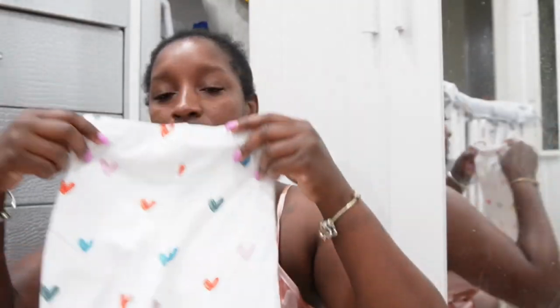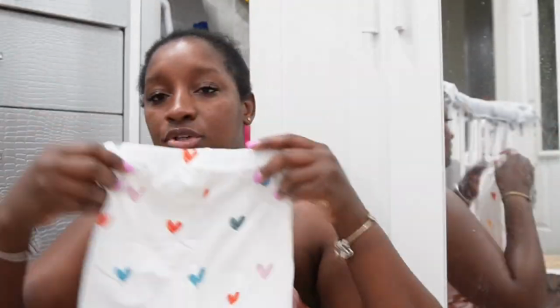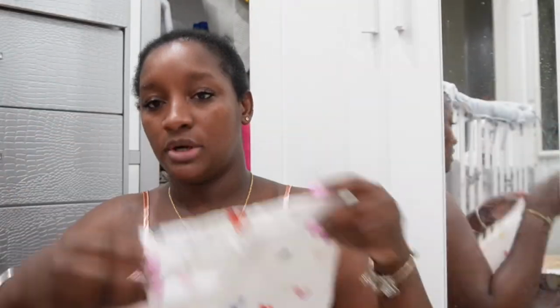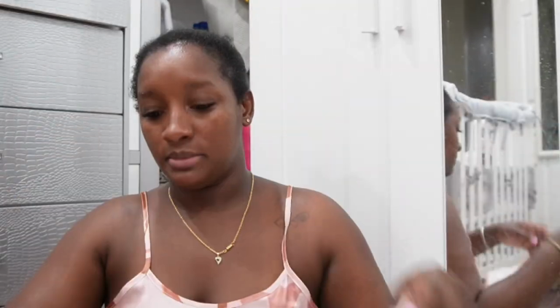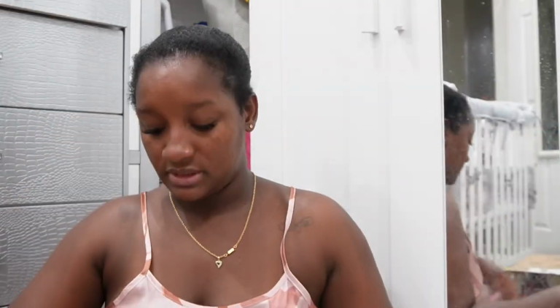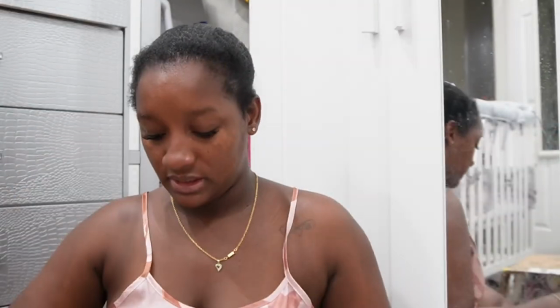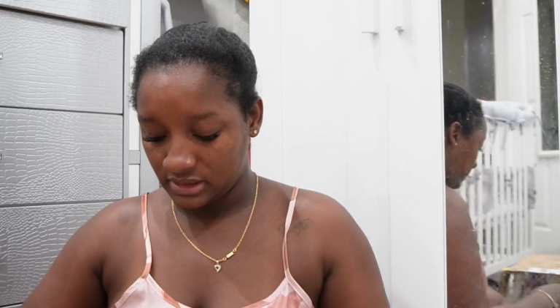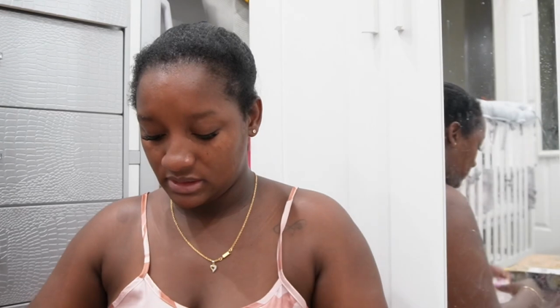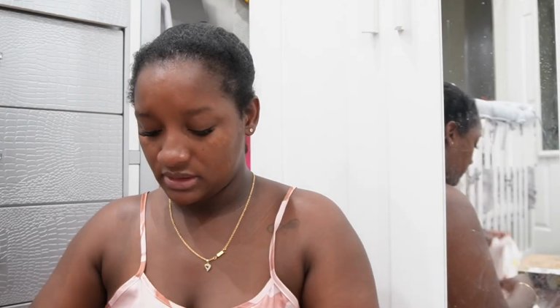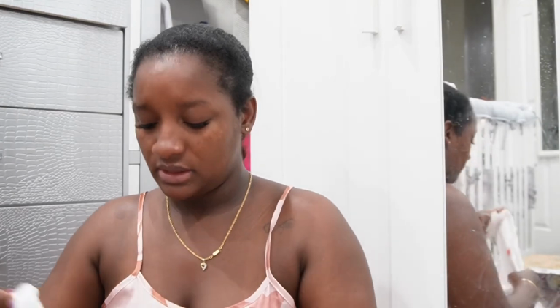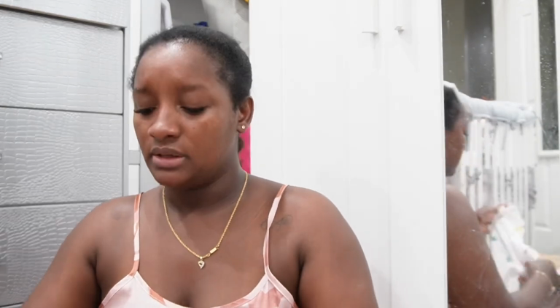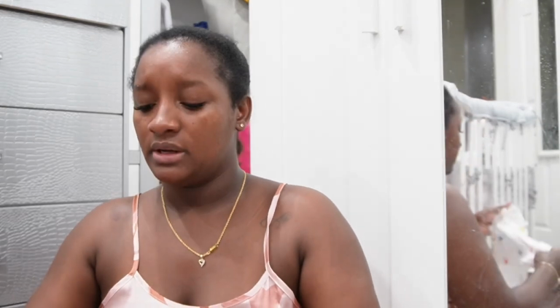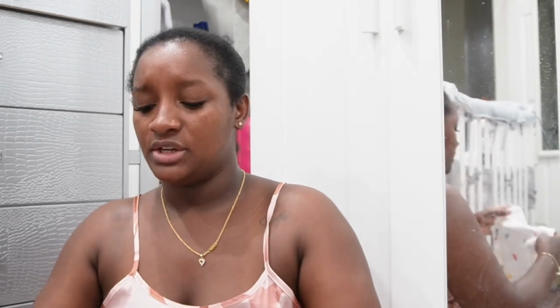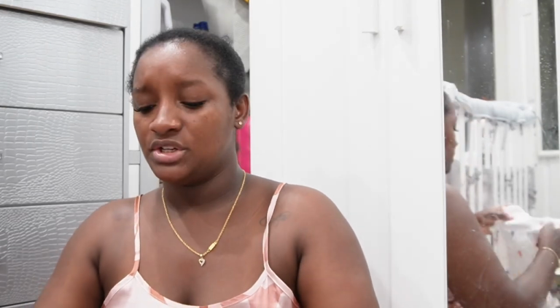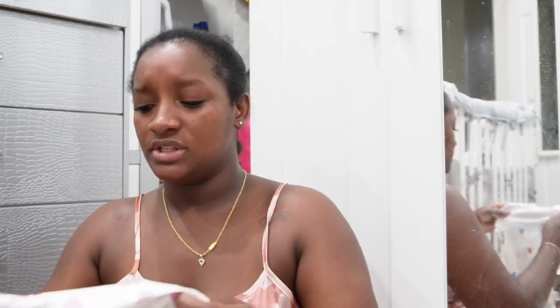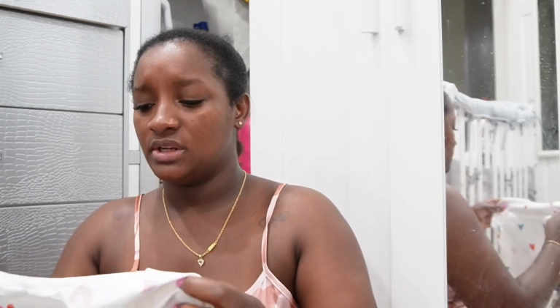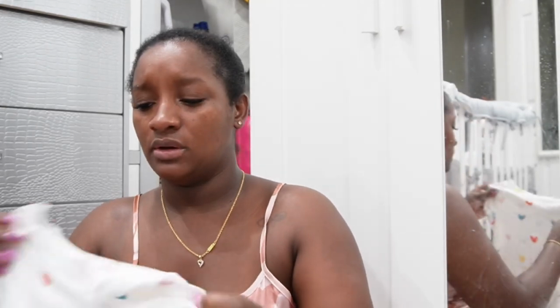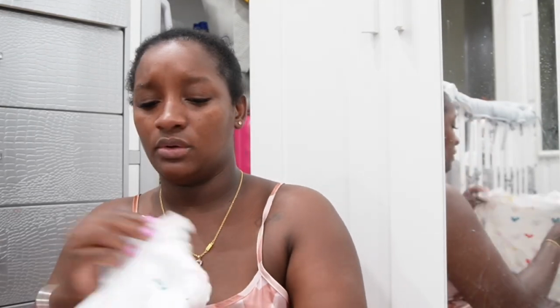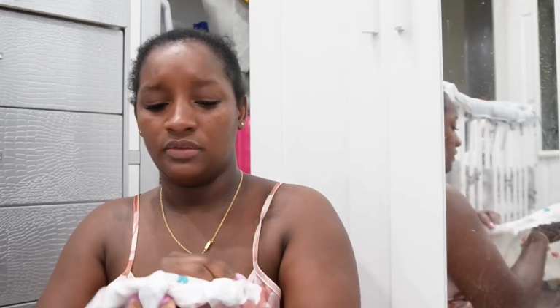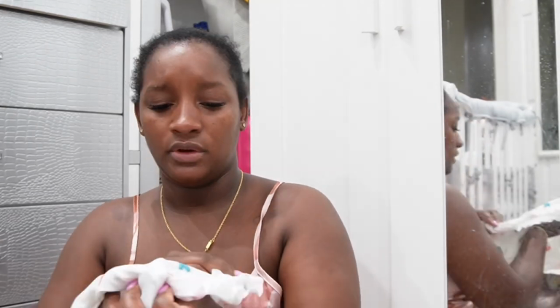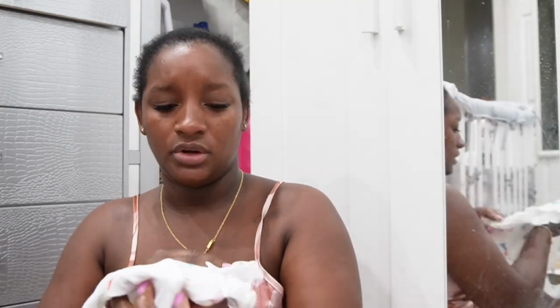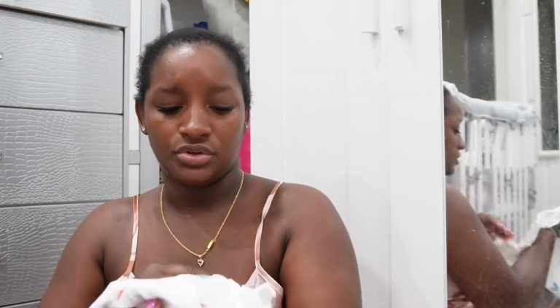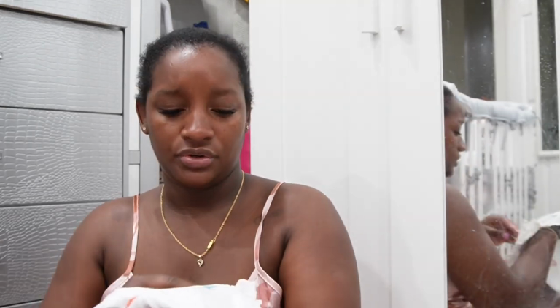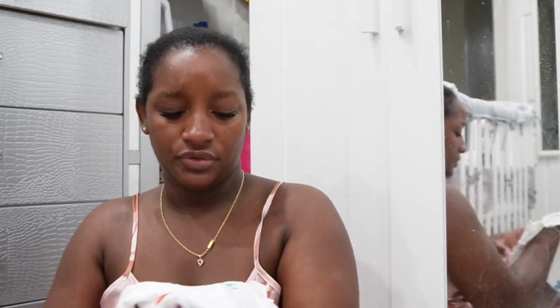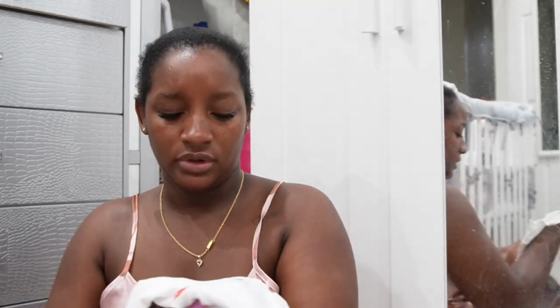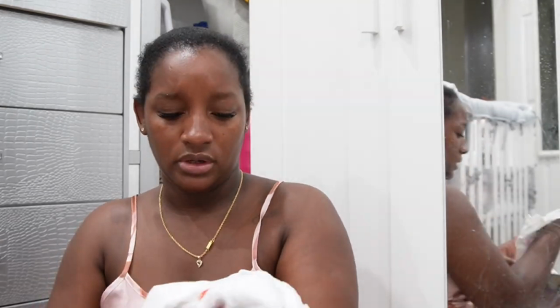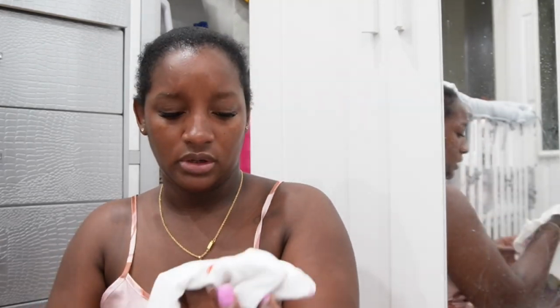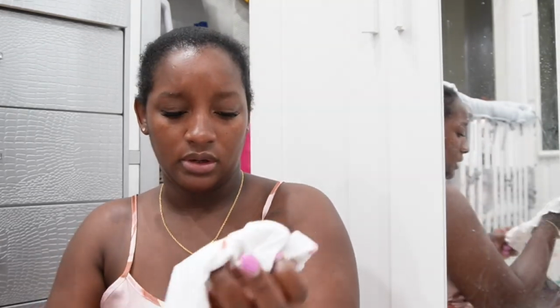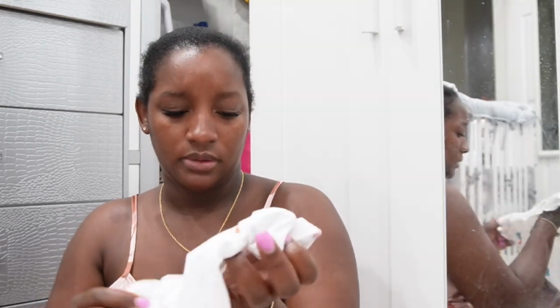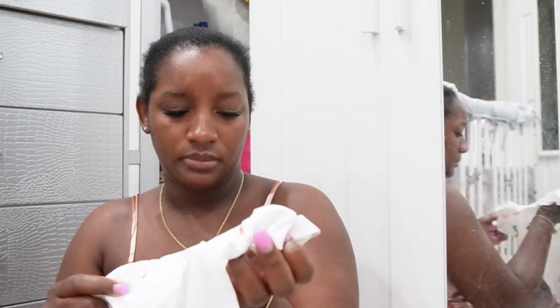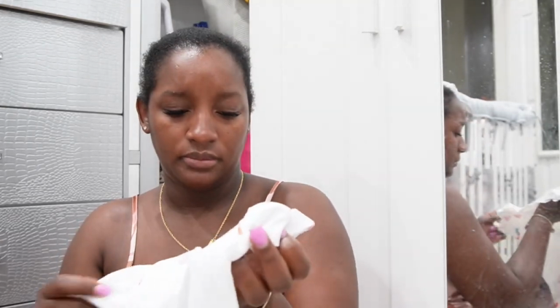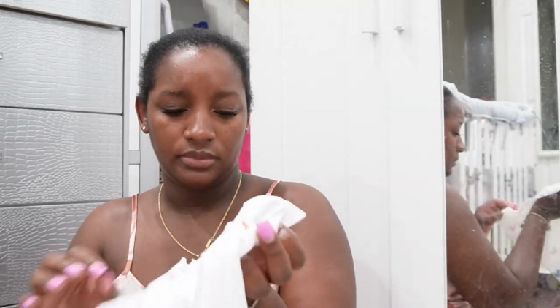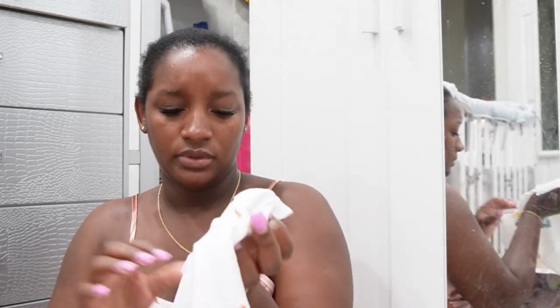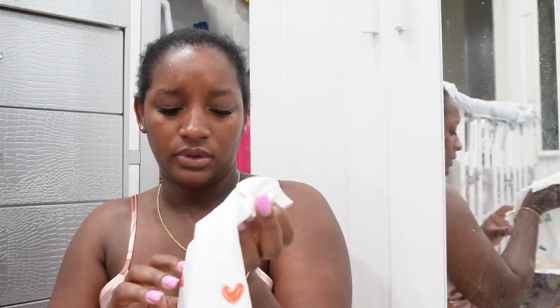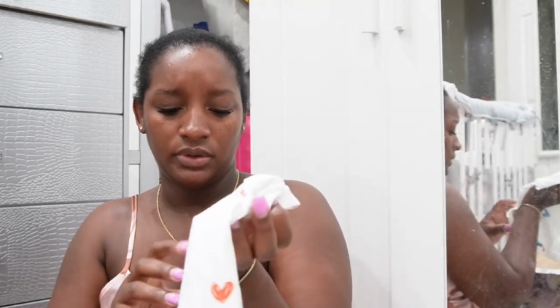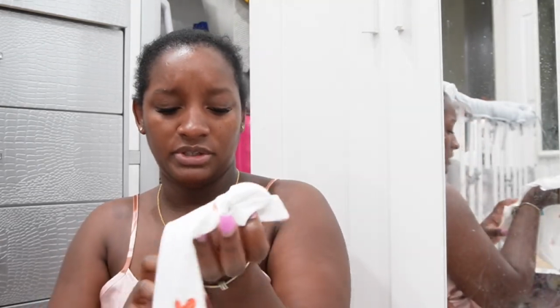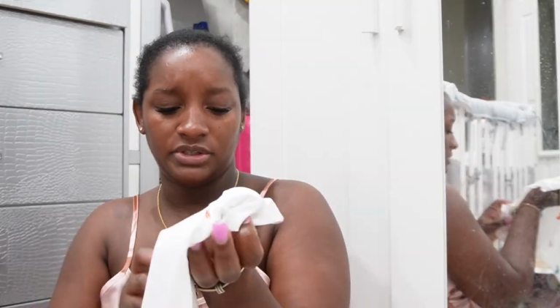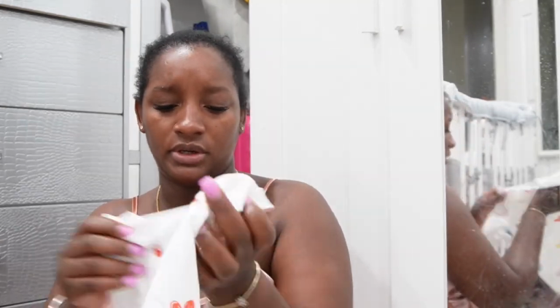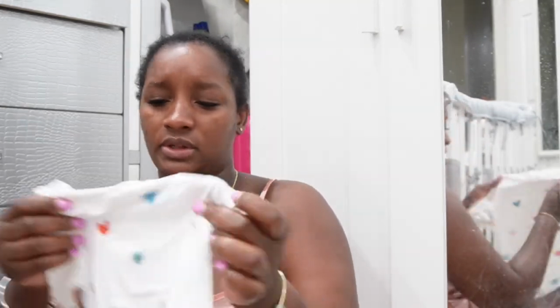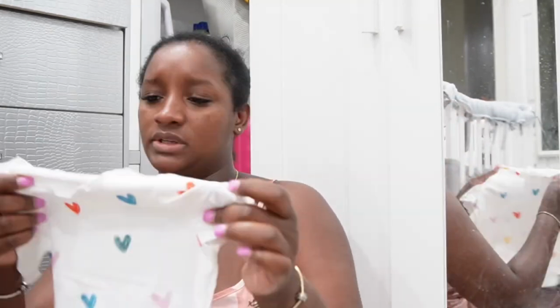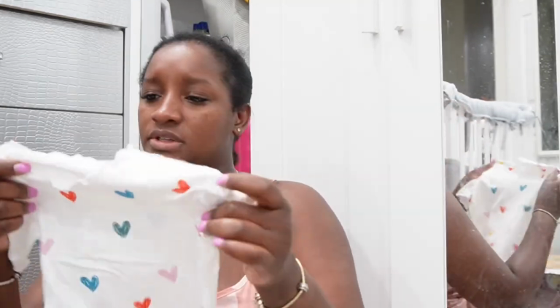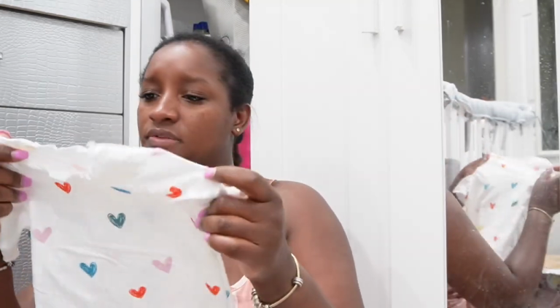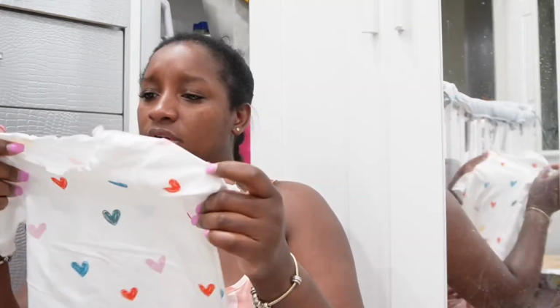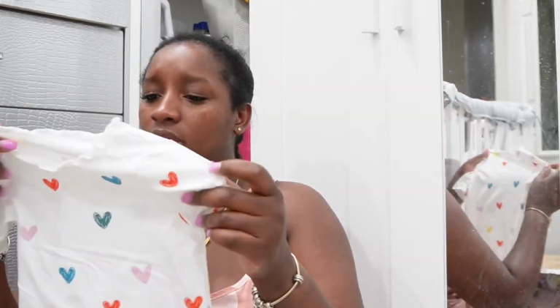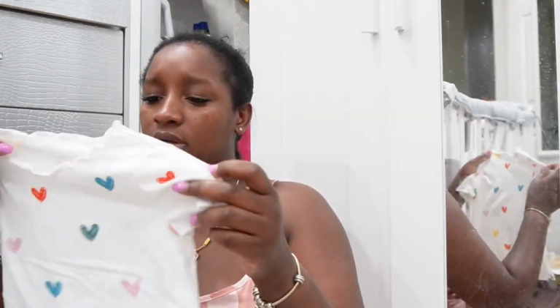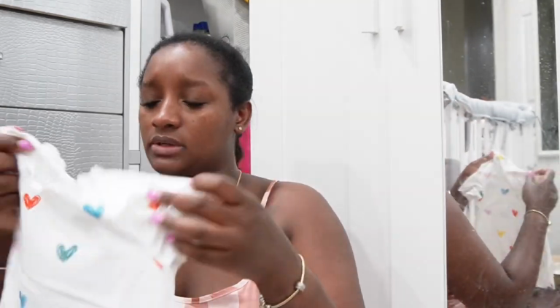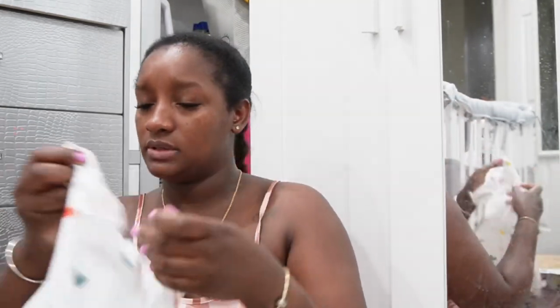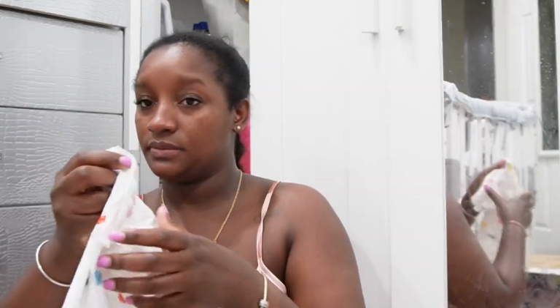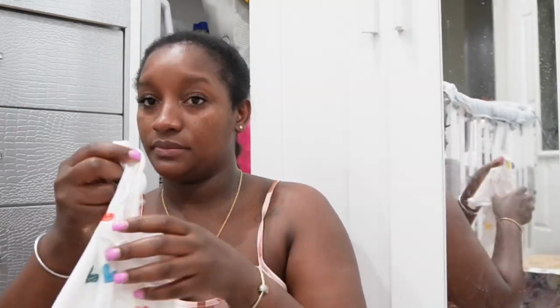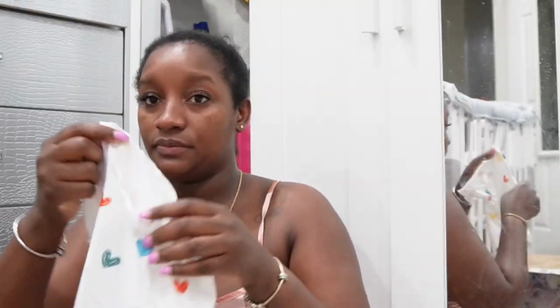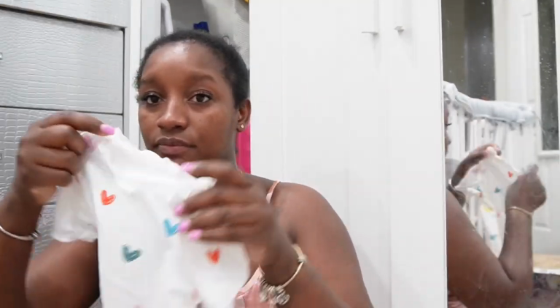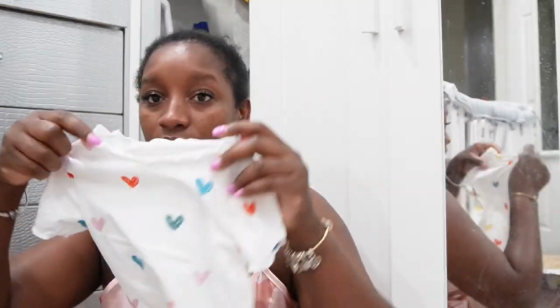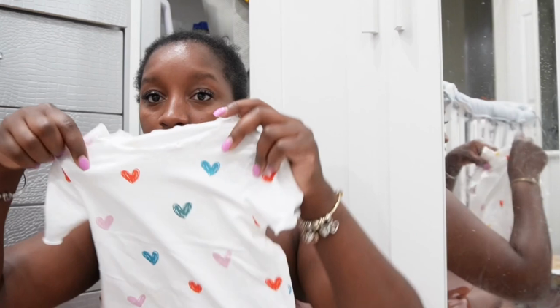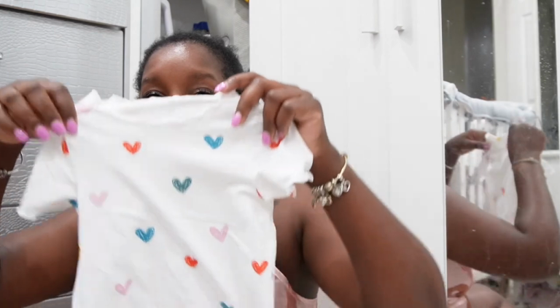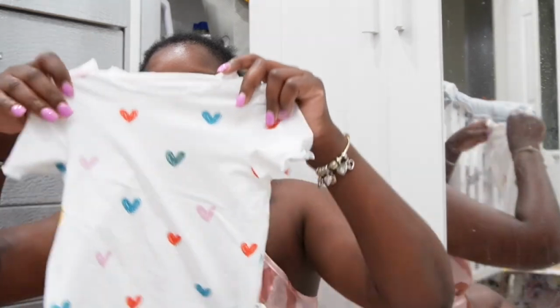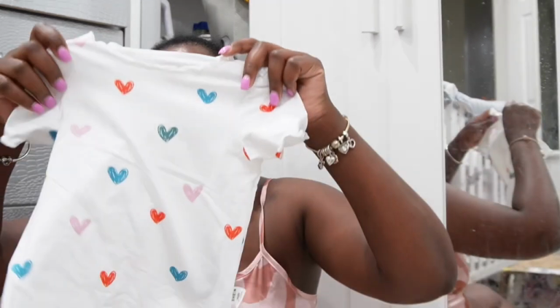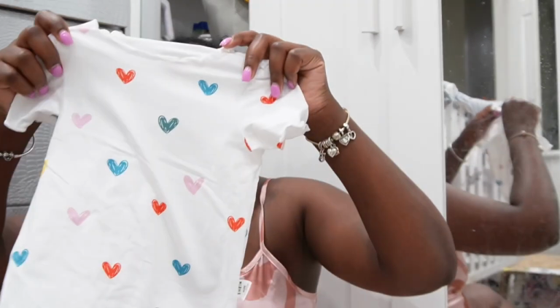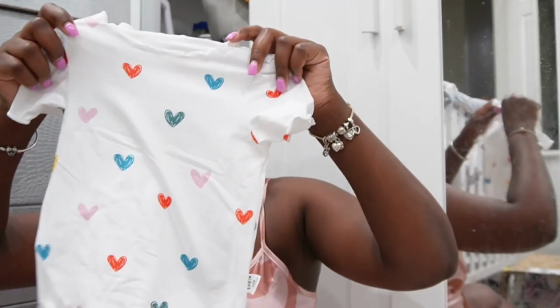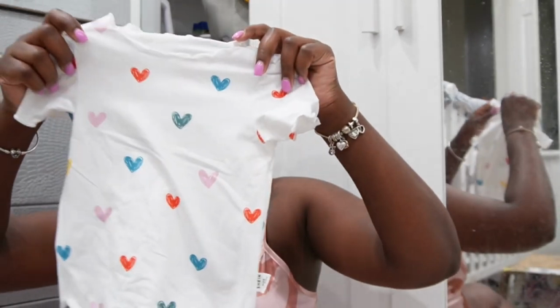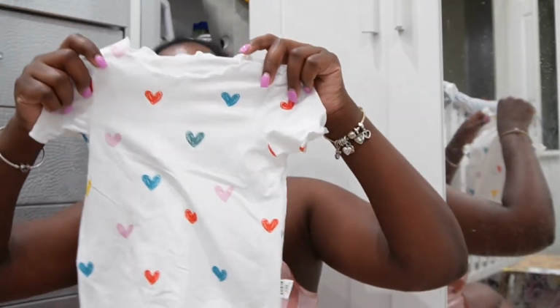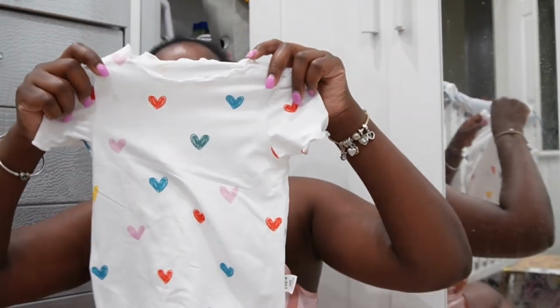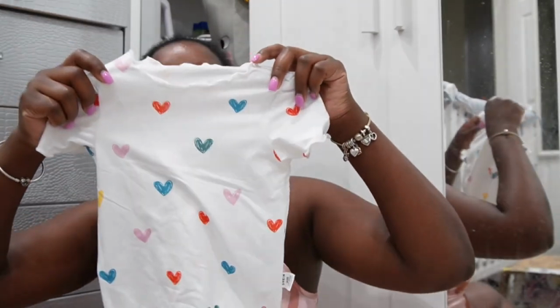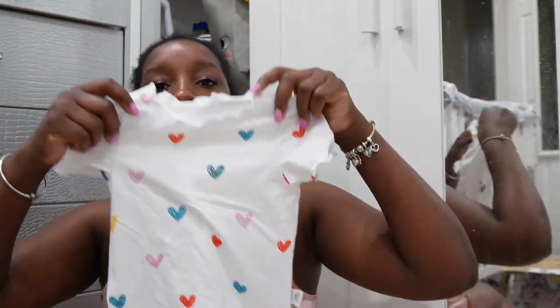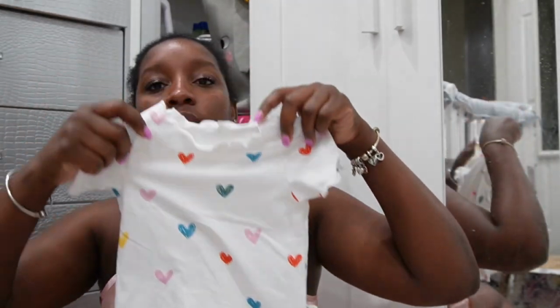Pajama set. I just did a load of laundry for her. All the material on this is very nice. Very pretty though.